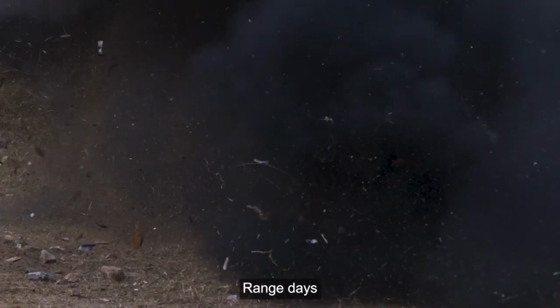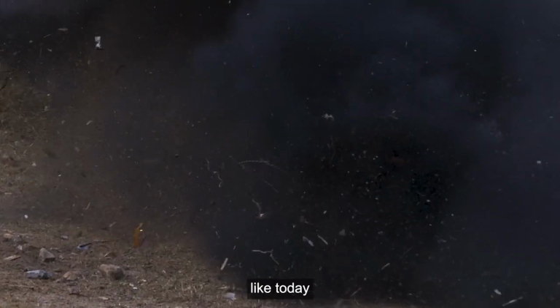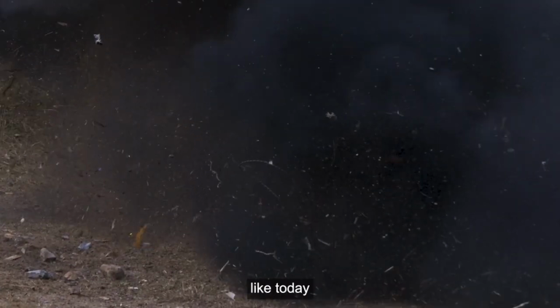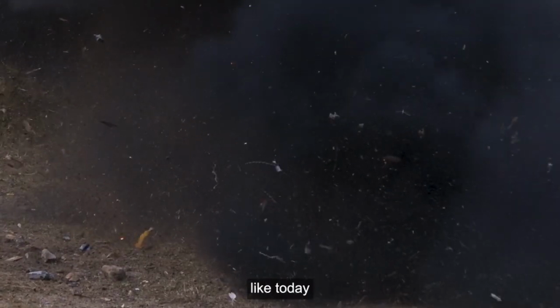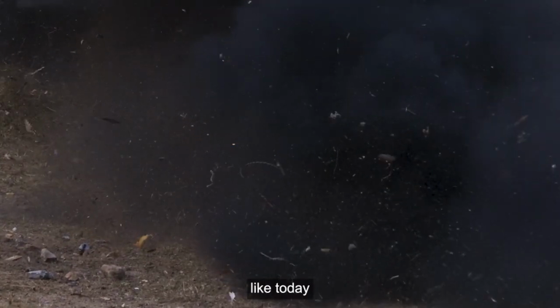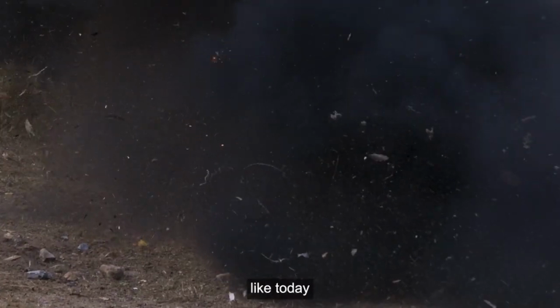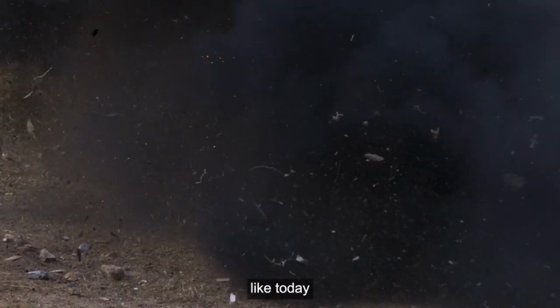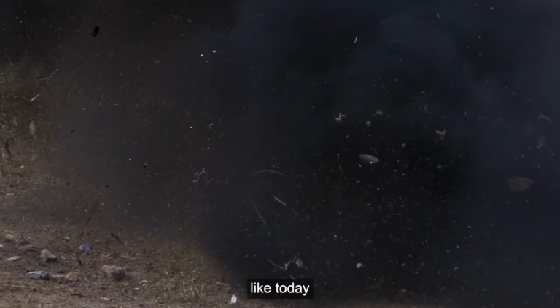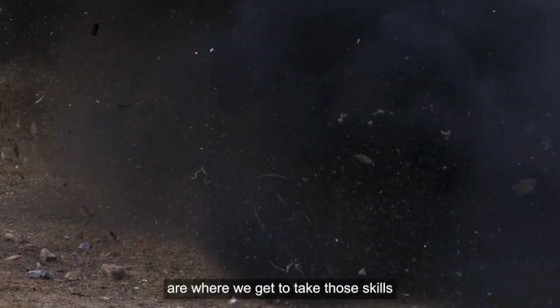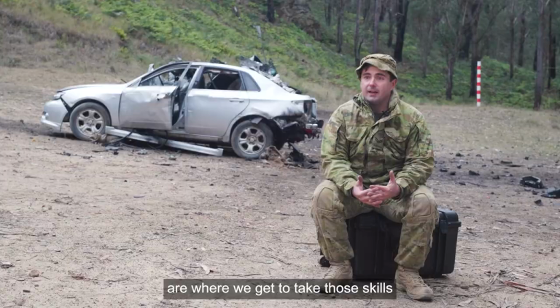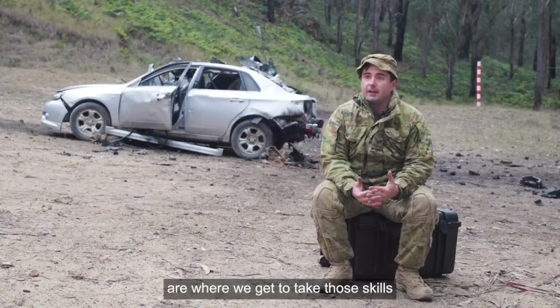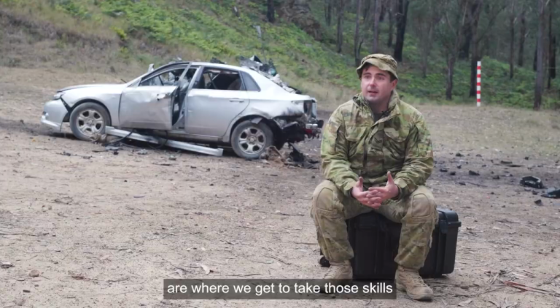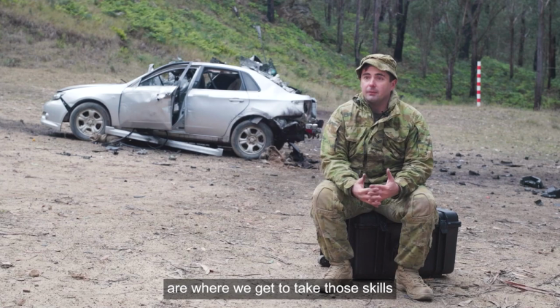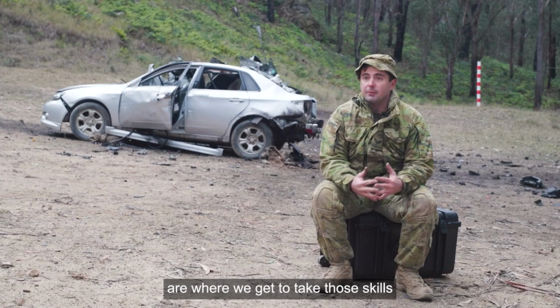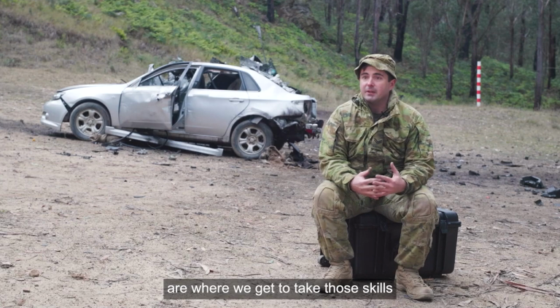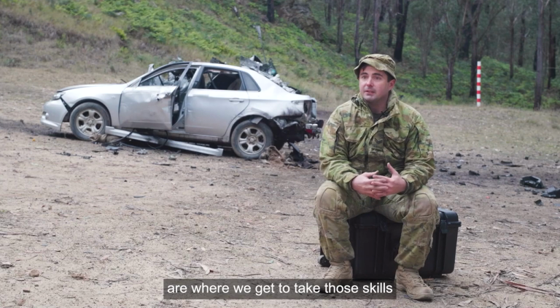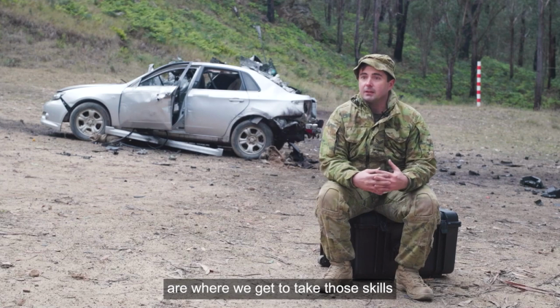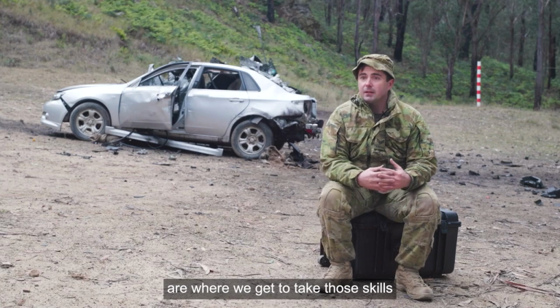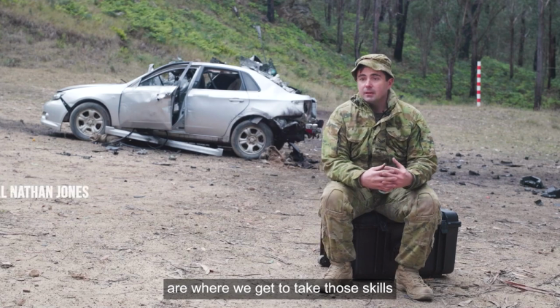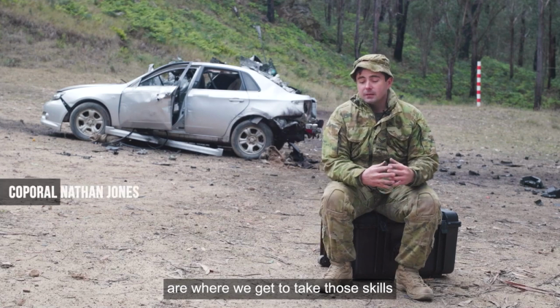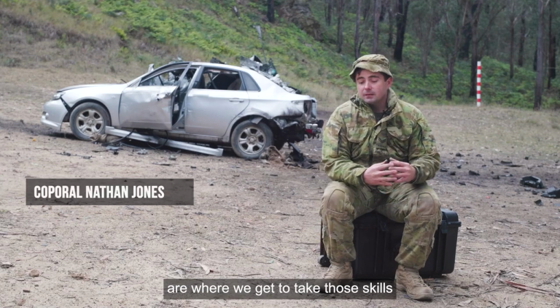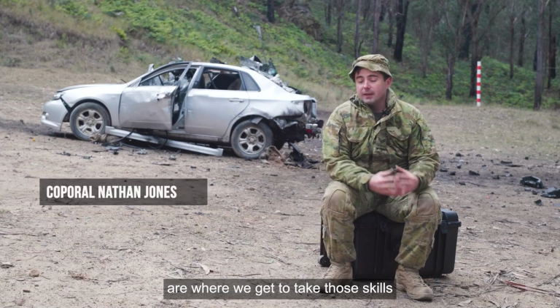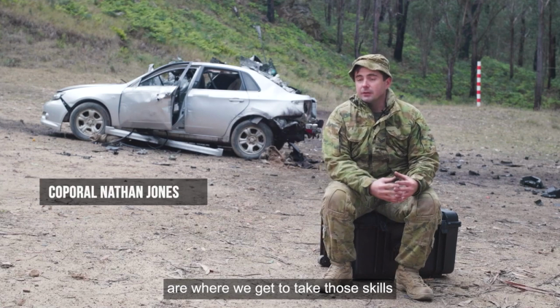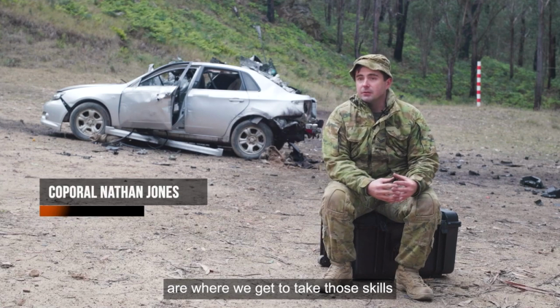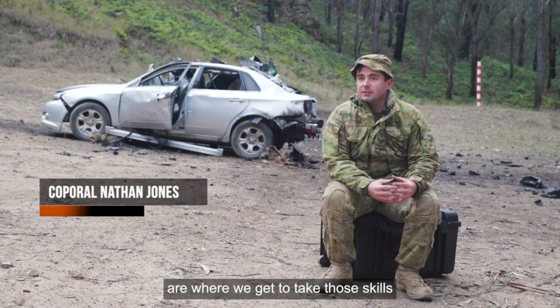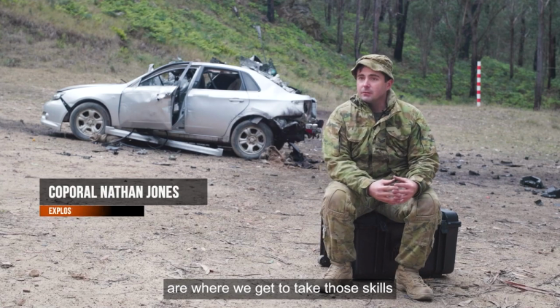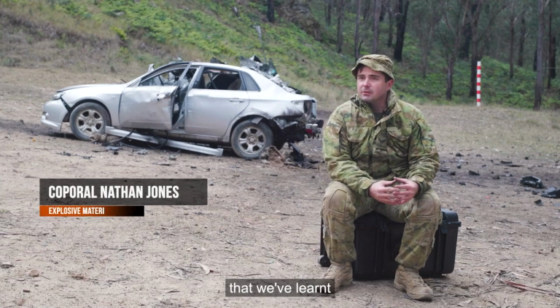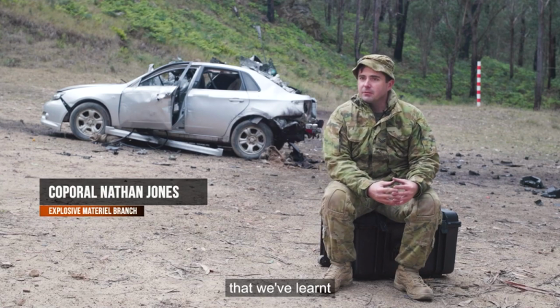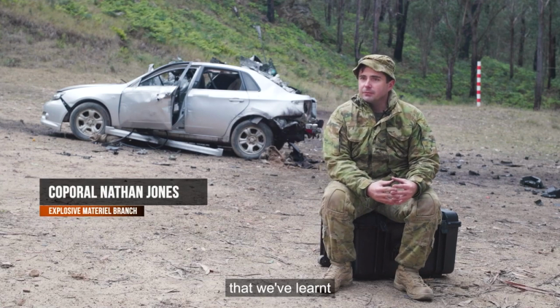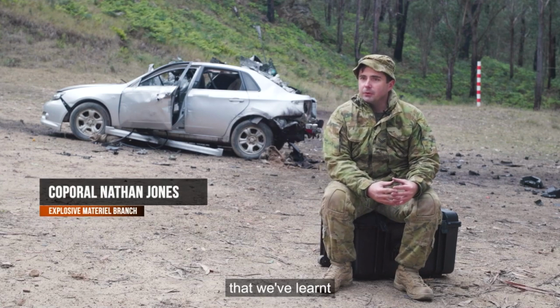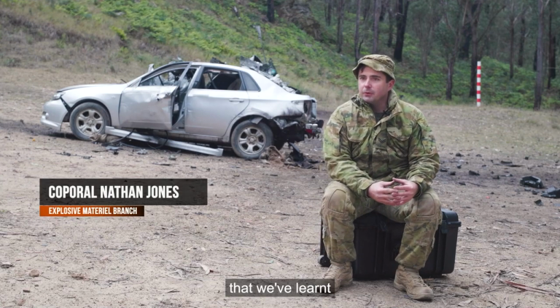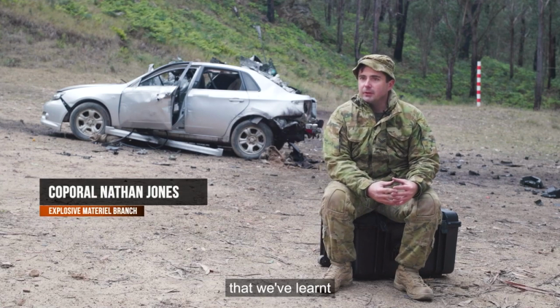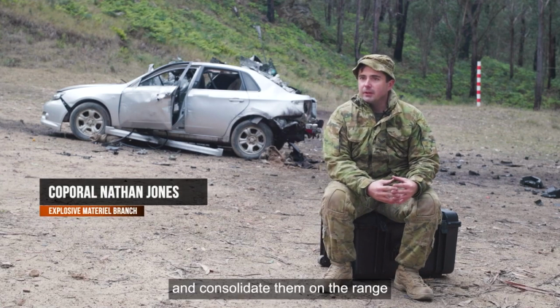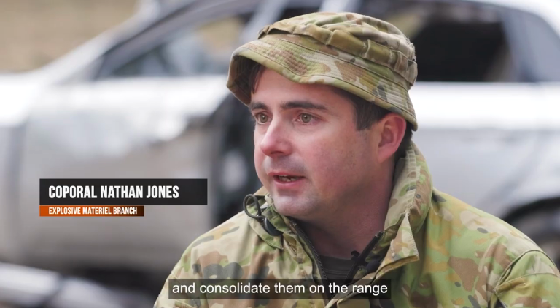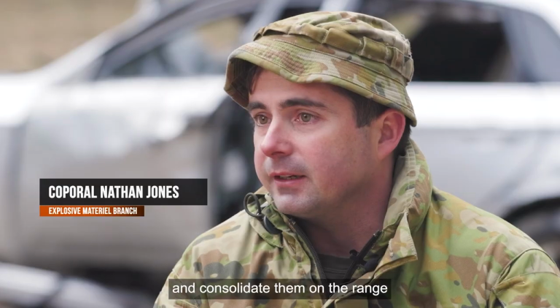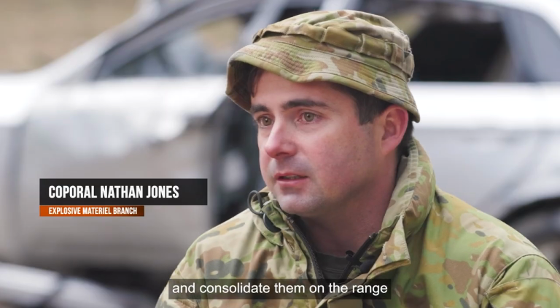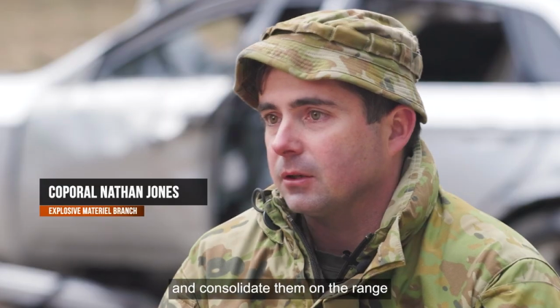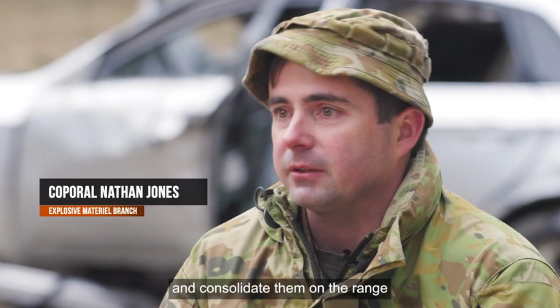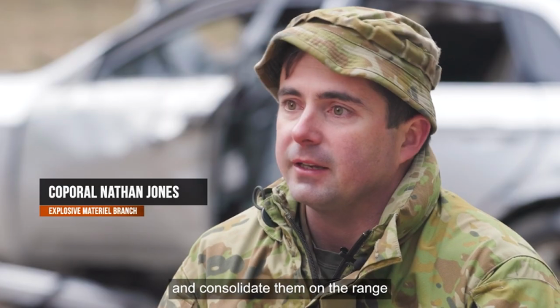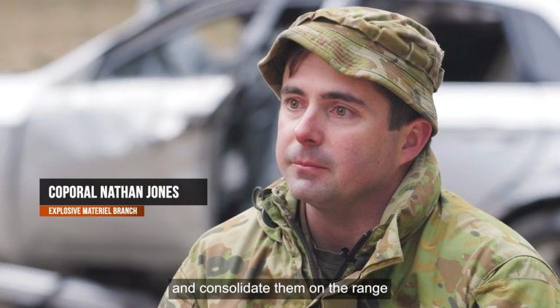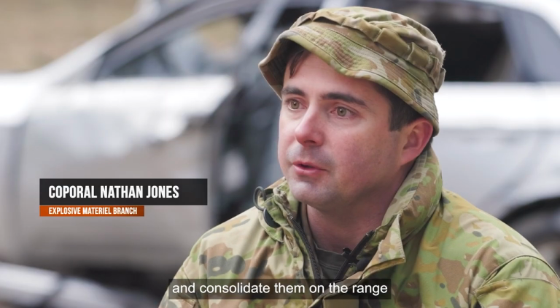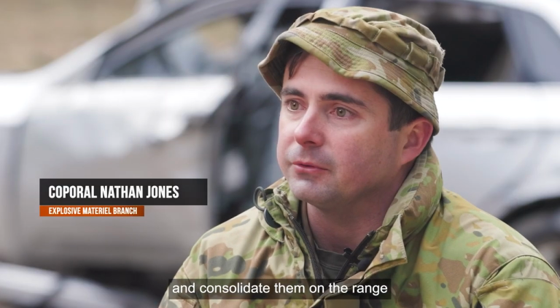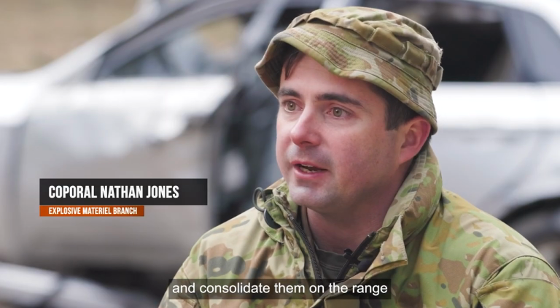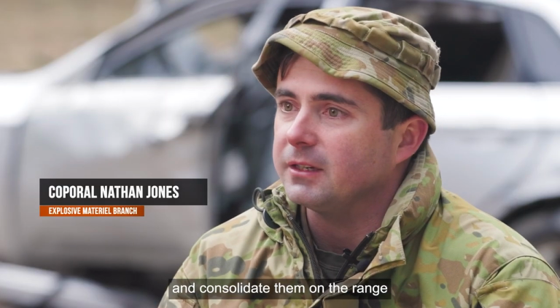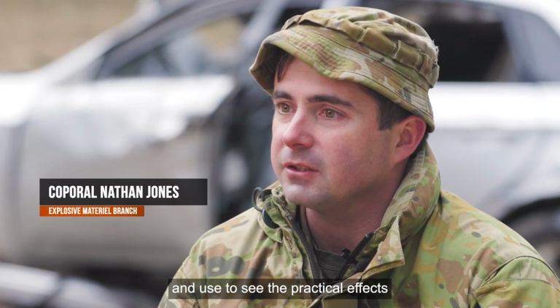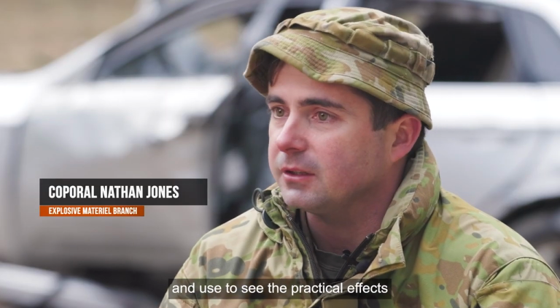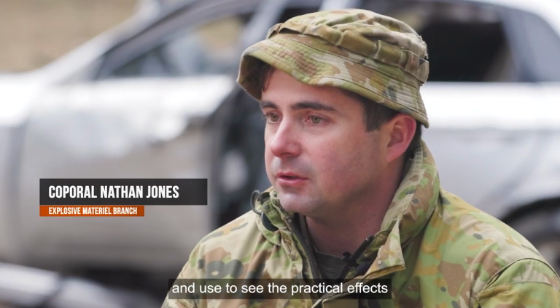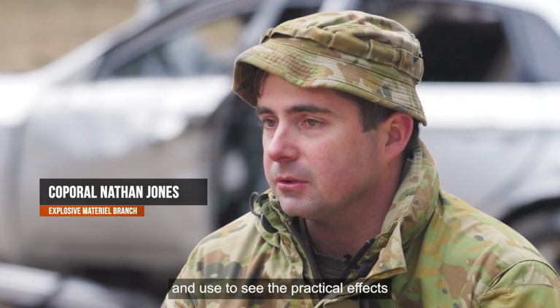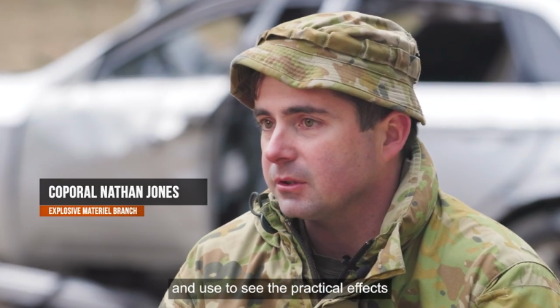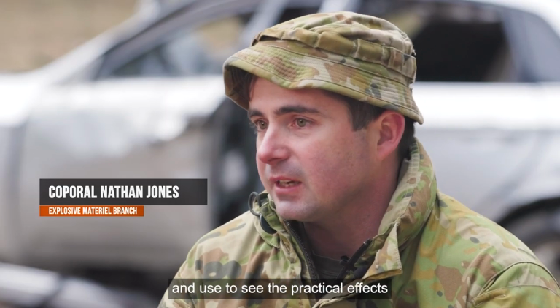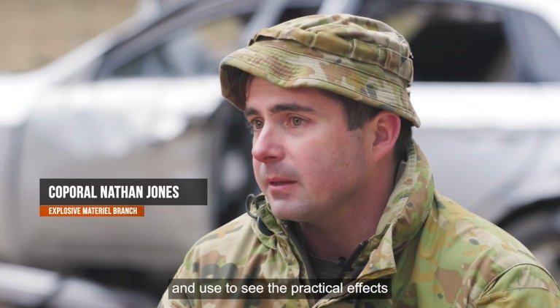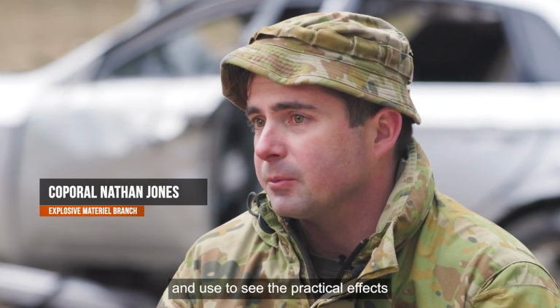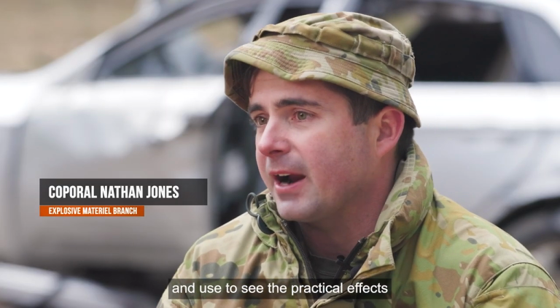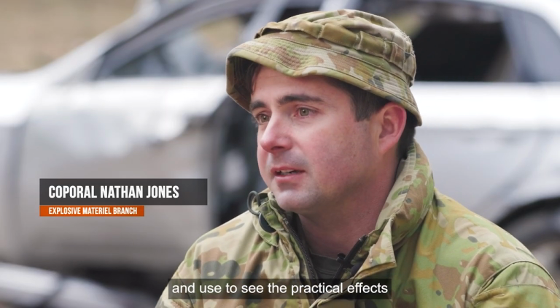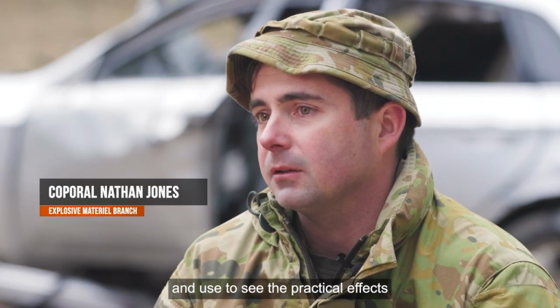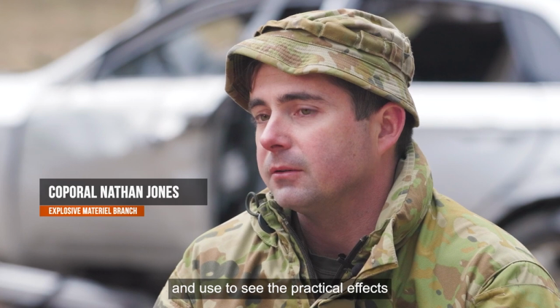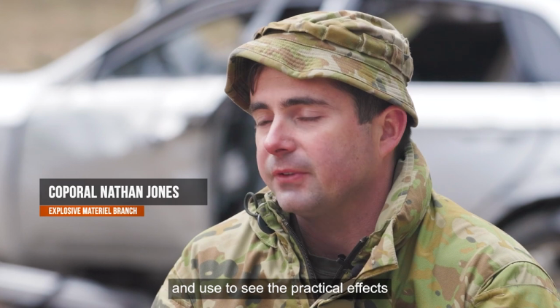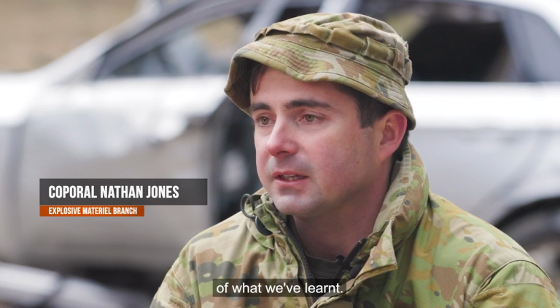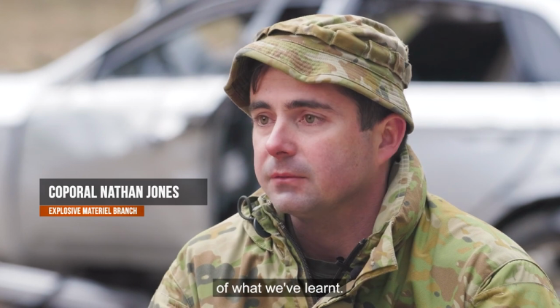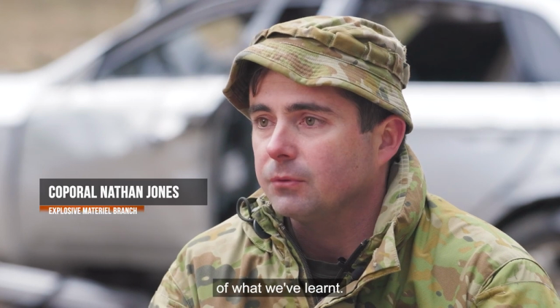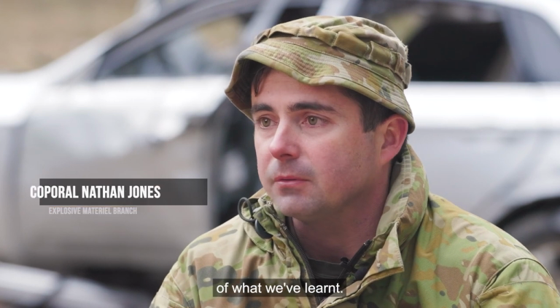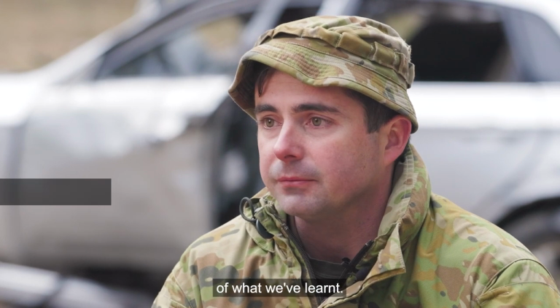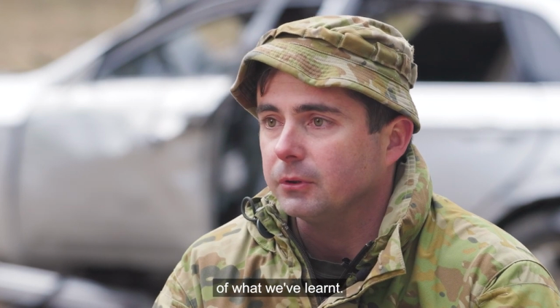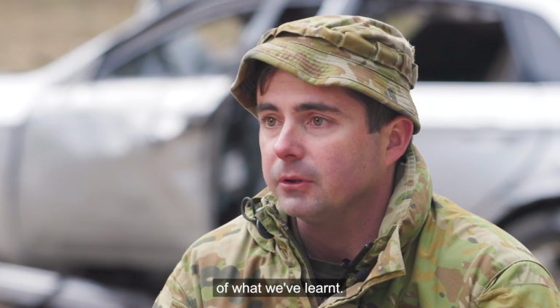Range days like today are where we get to take those skills that we've learnt and consolidate them on the range and see the practical effects of what we've learnt.